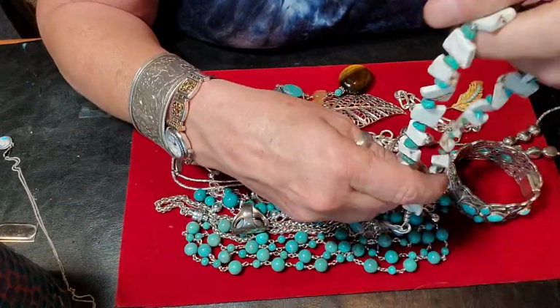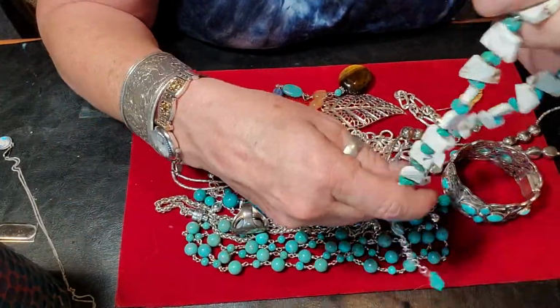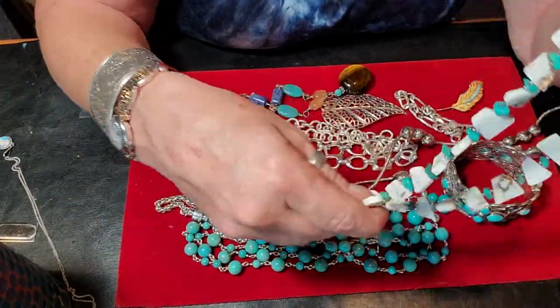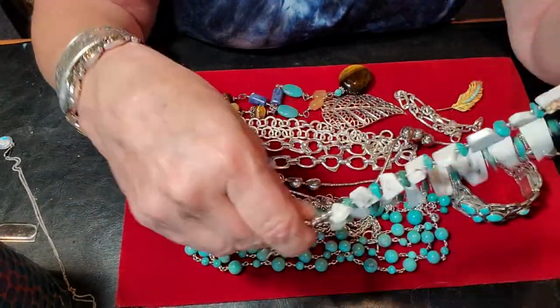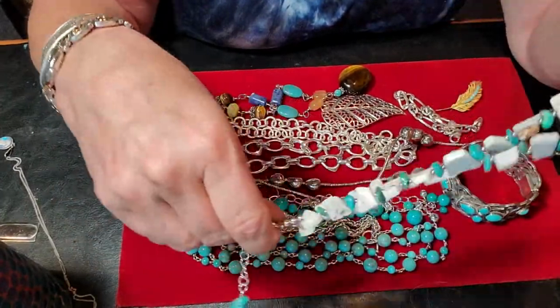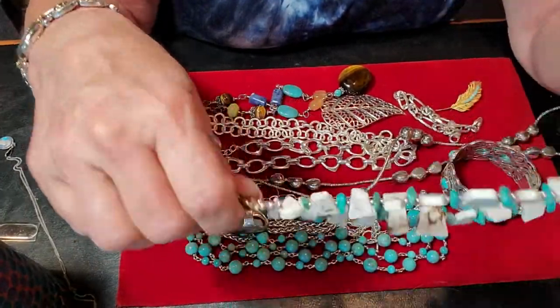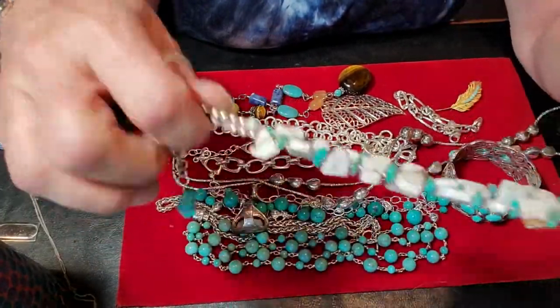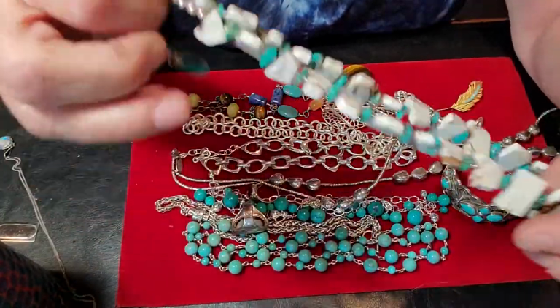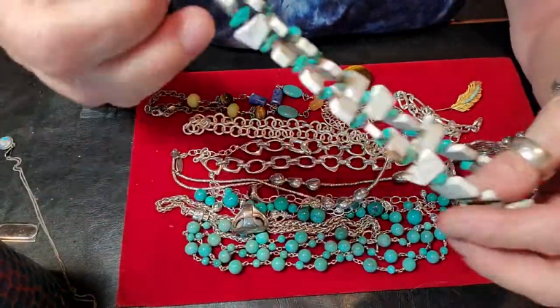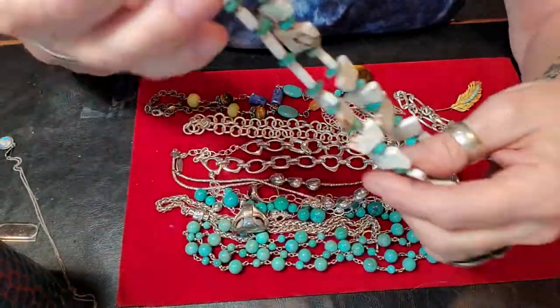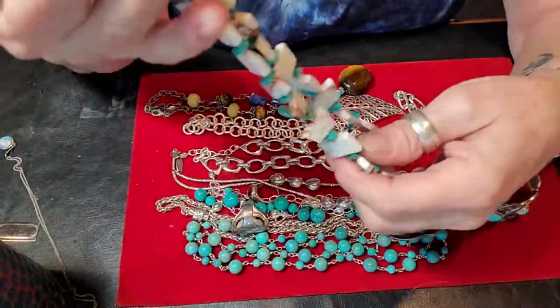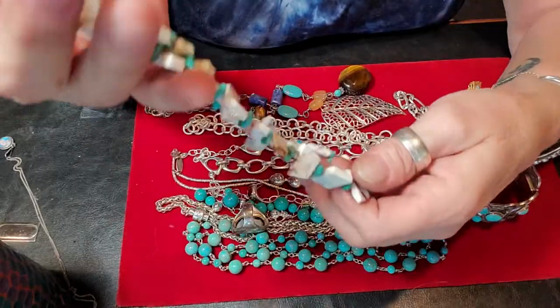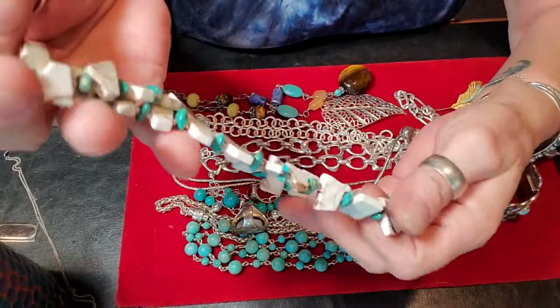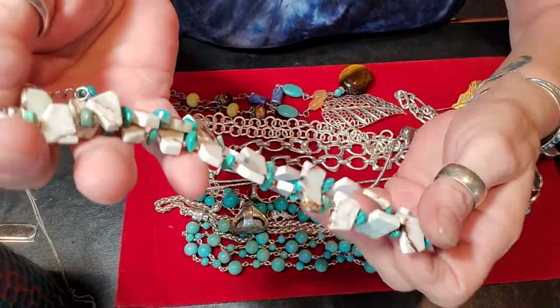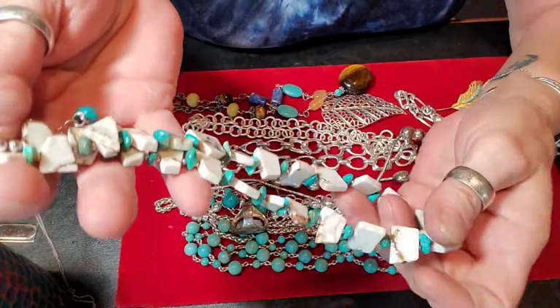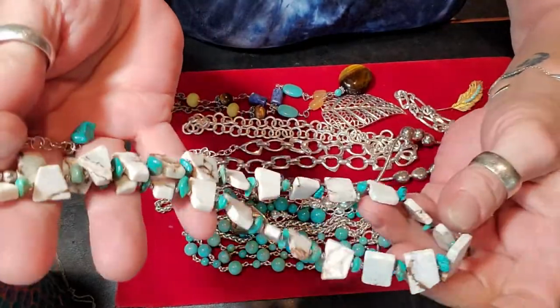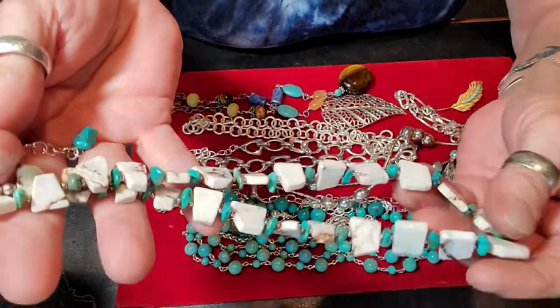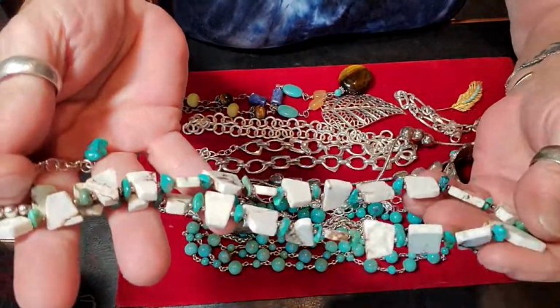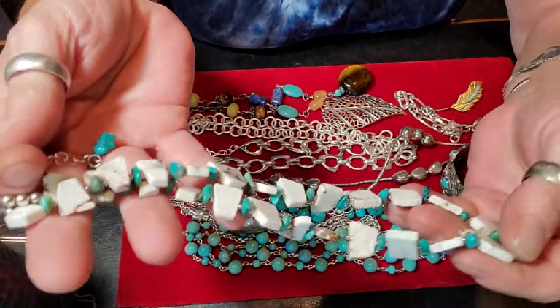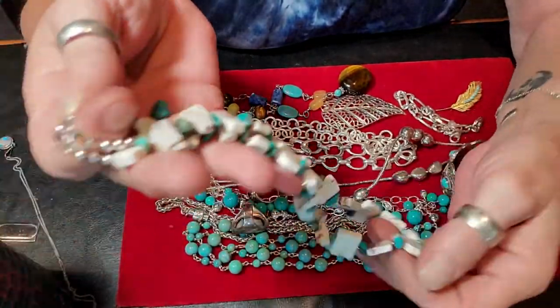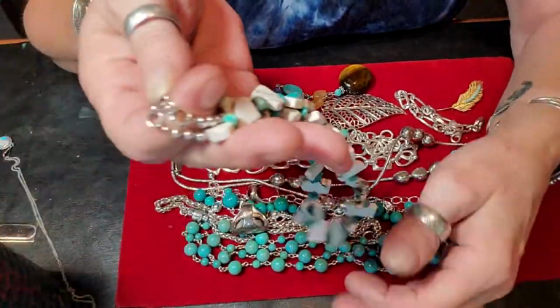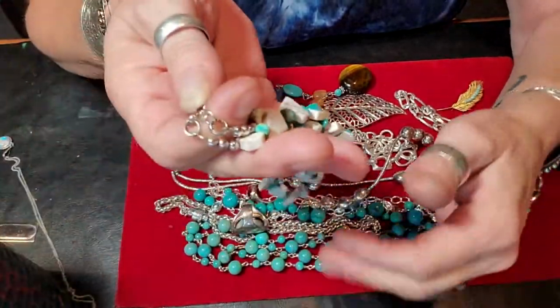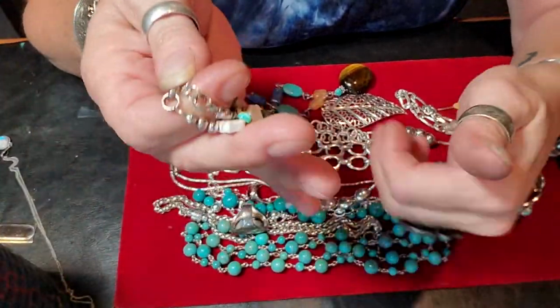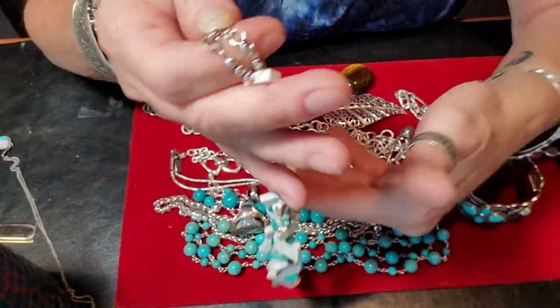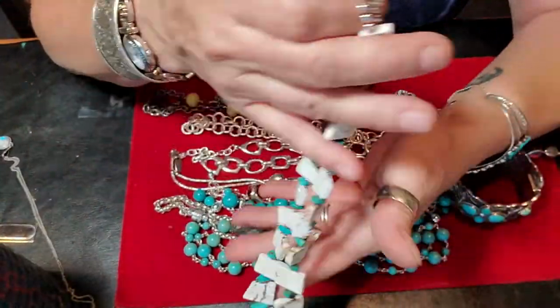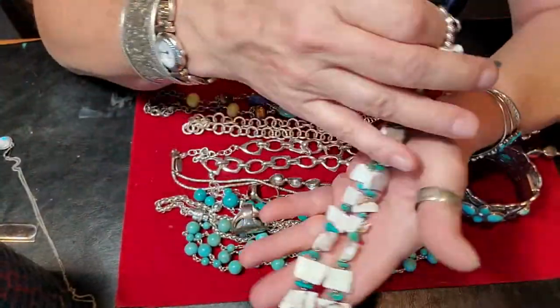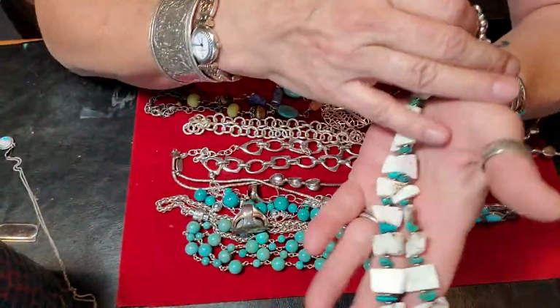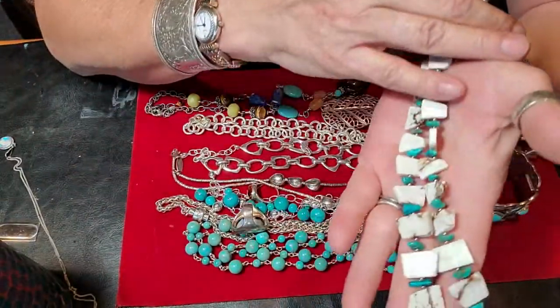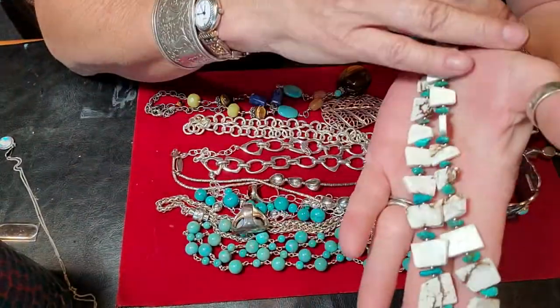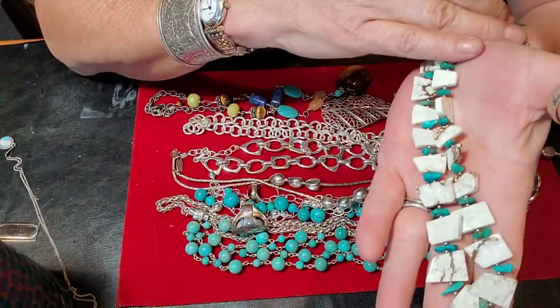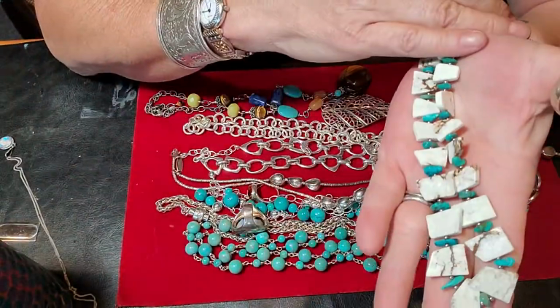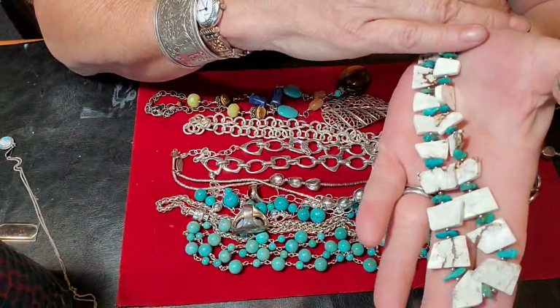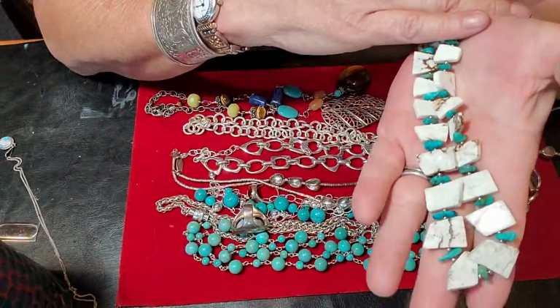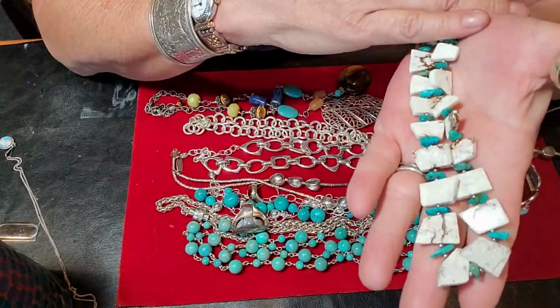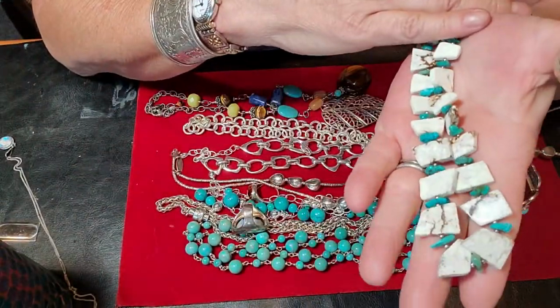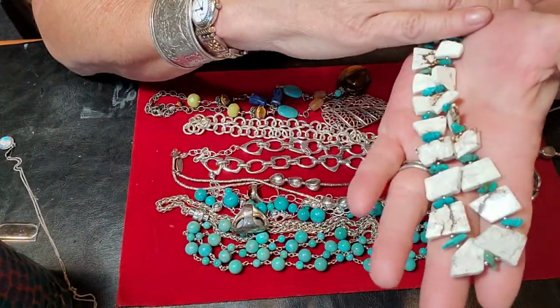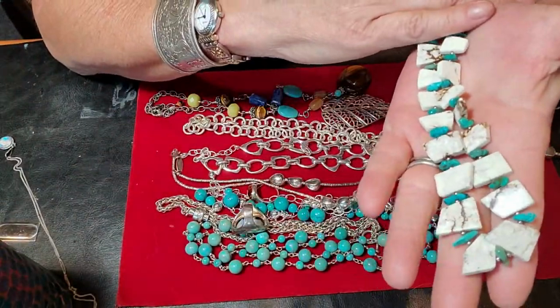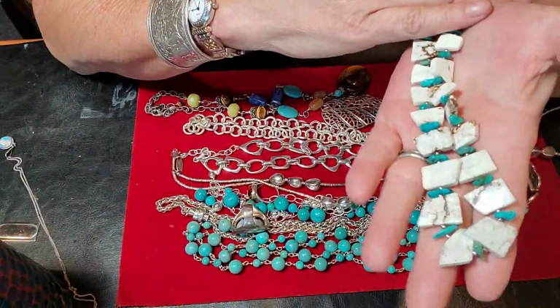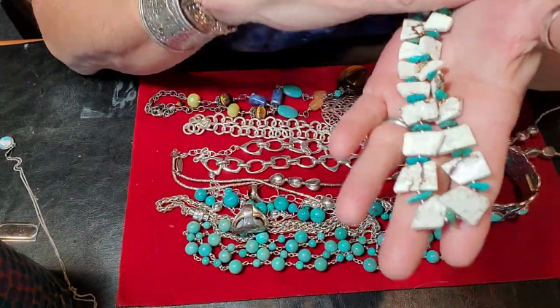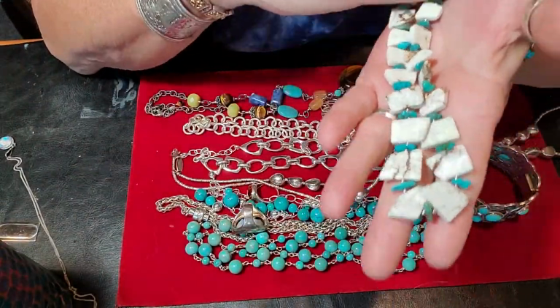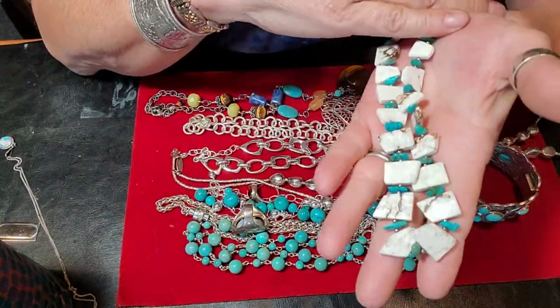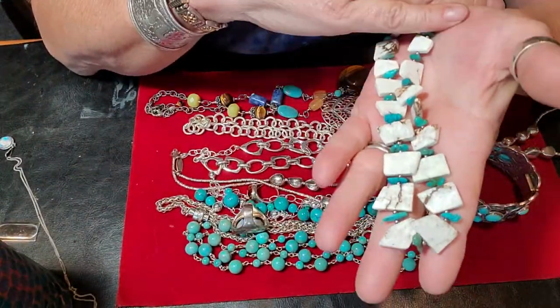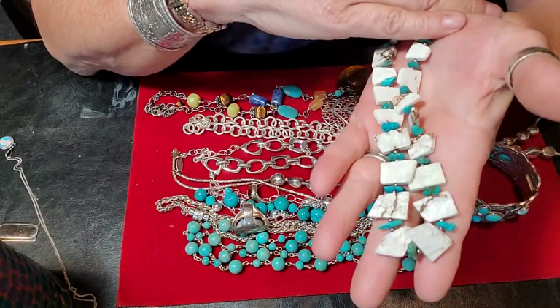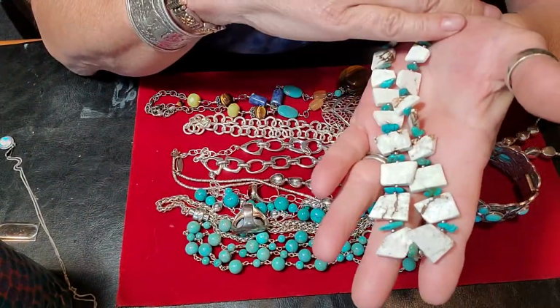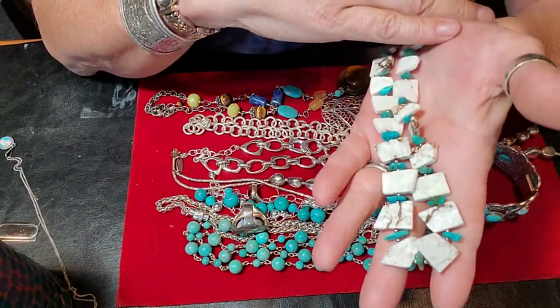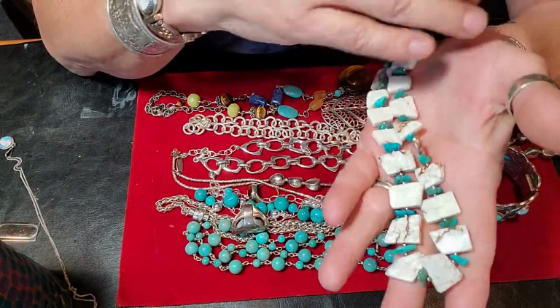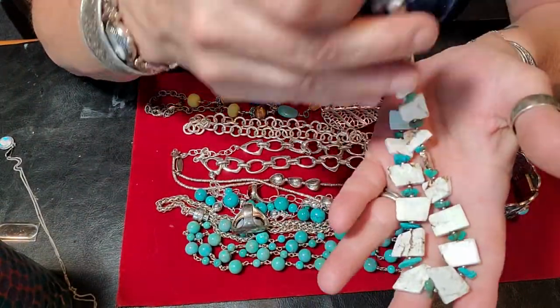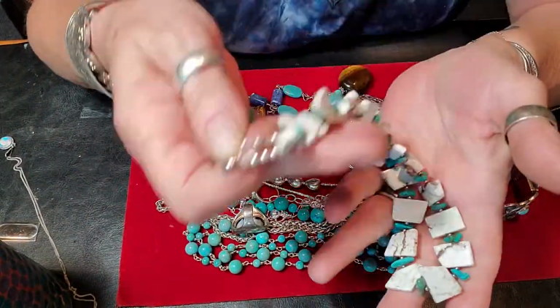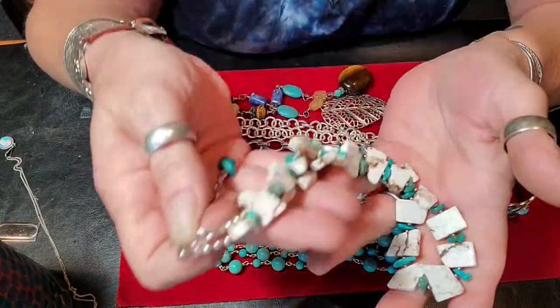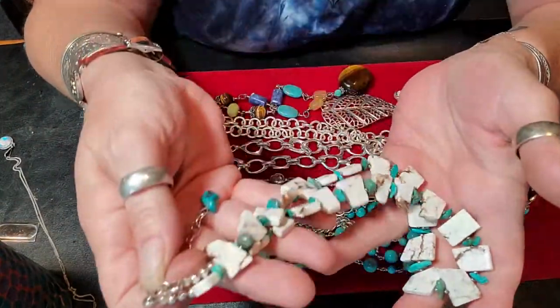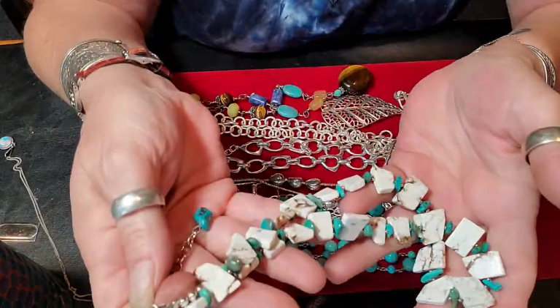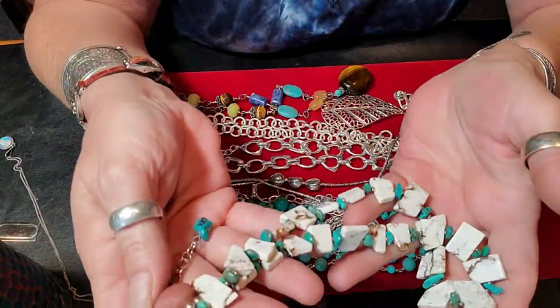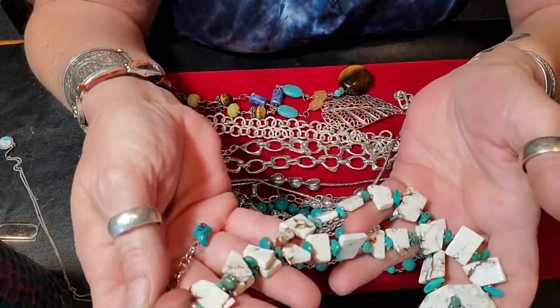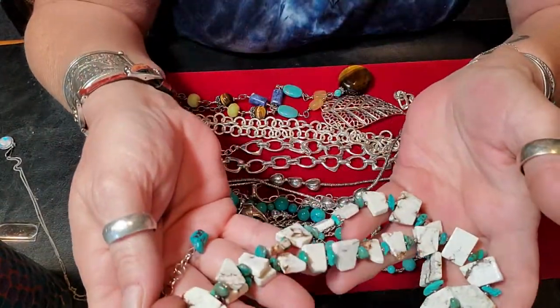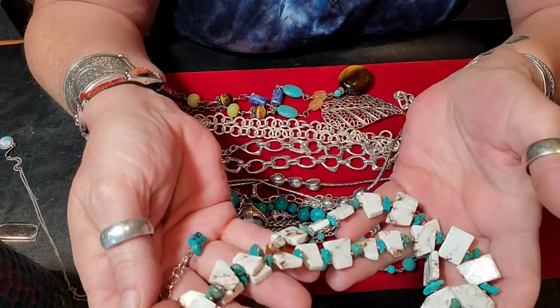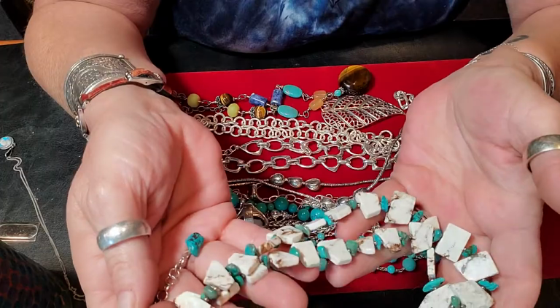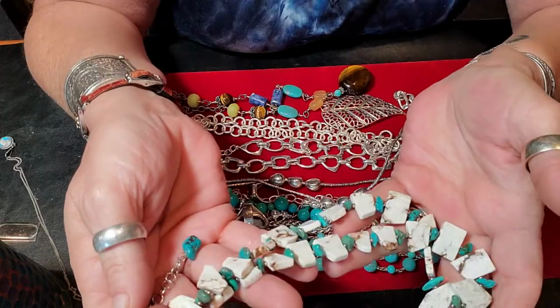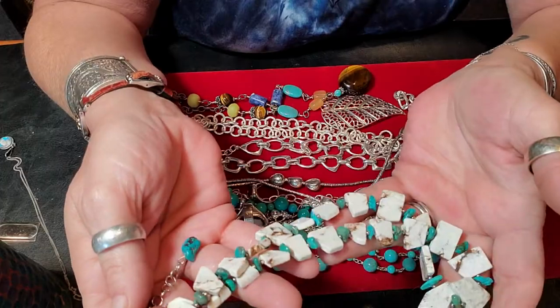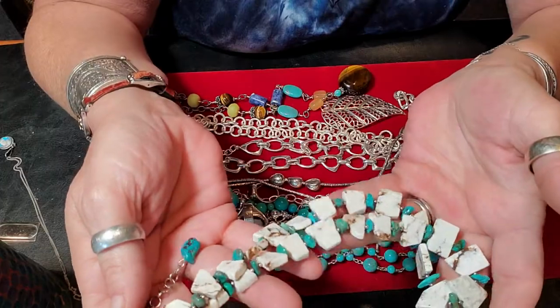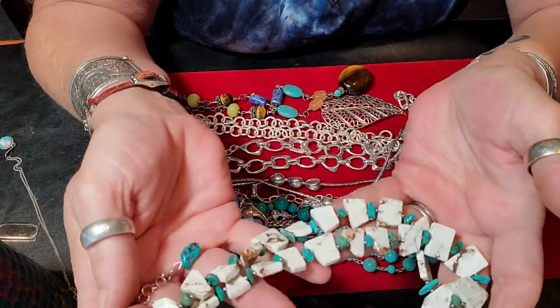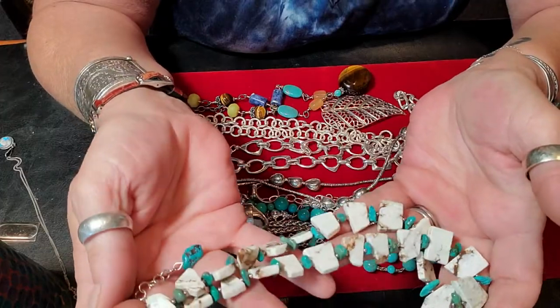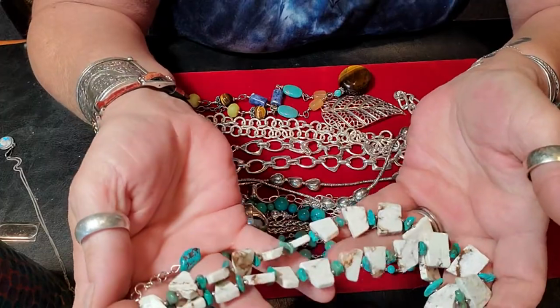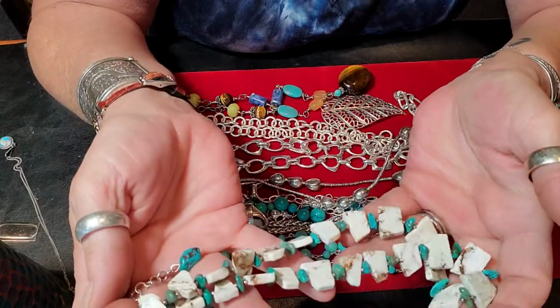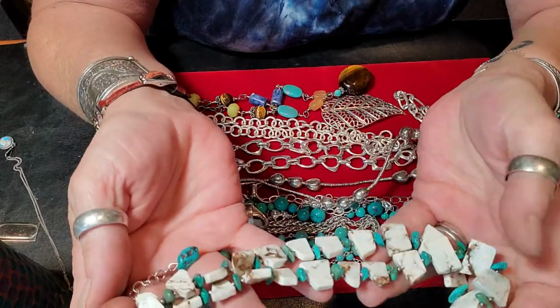Either way, I think I paid like twelve or seventeen dollars — I can't quite remember. Anyway, it is turquoise for sure, with sterling findings.